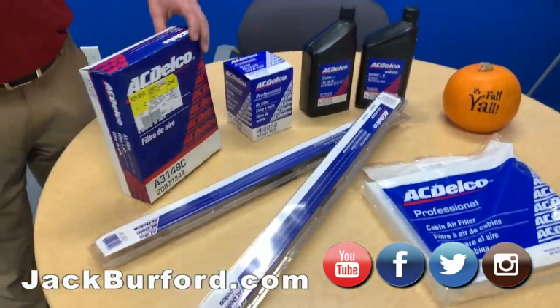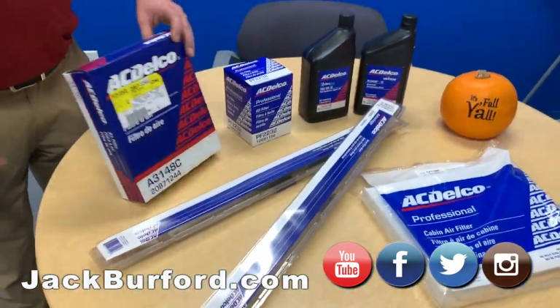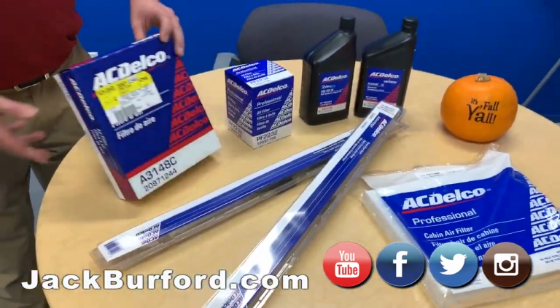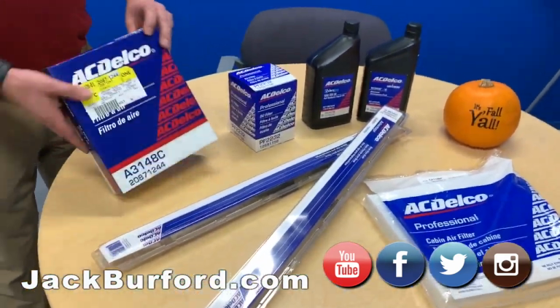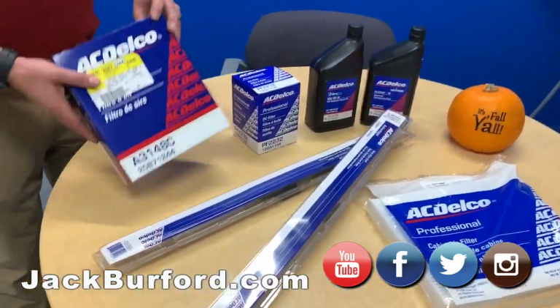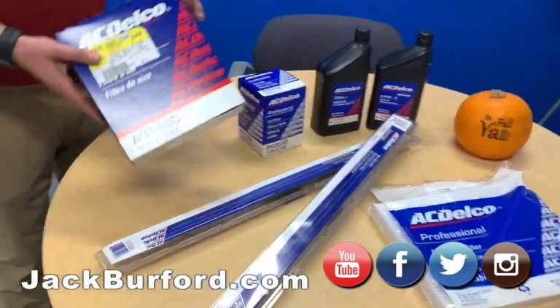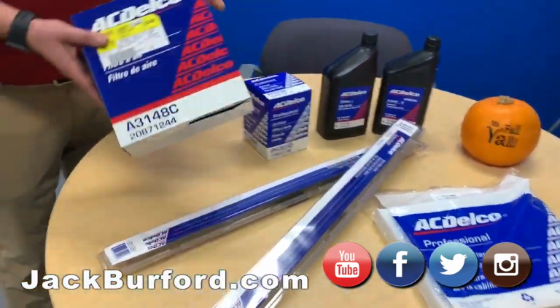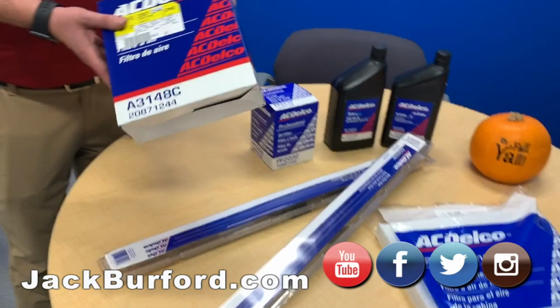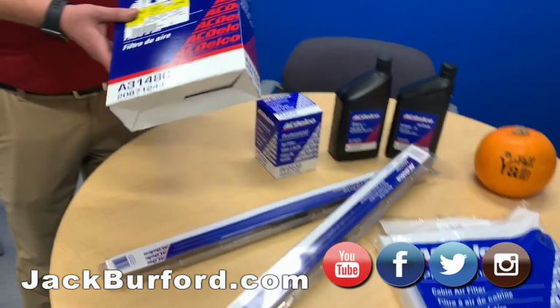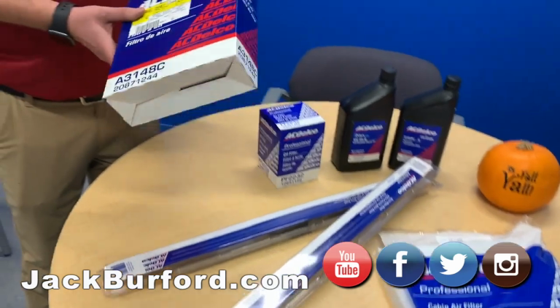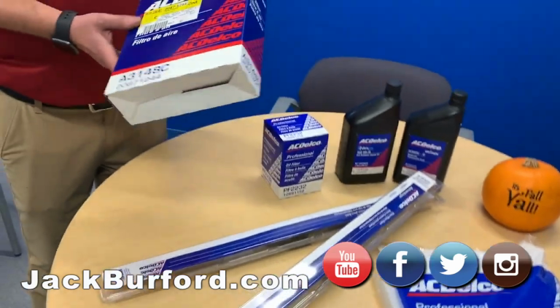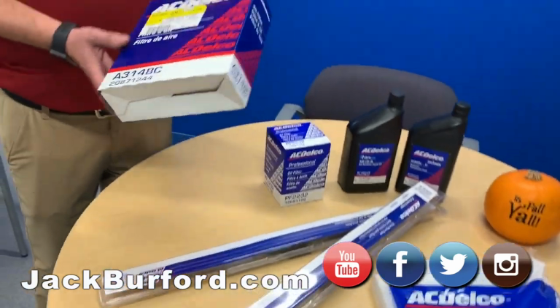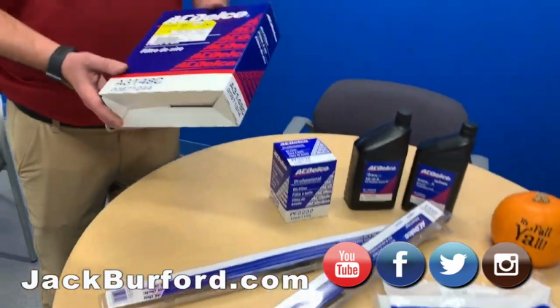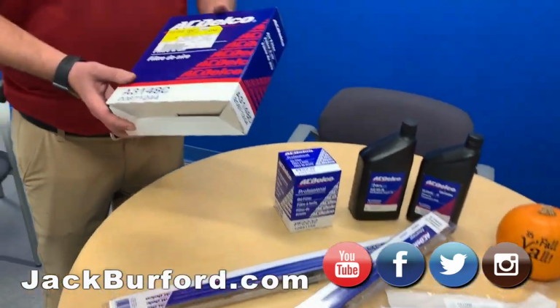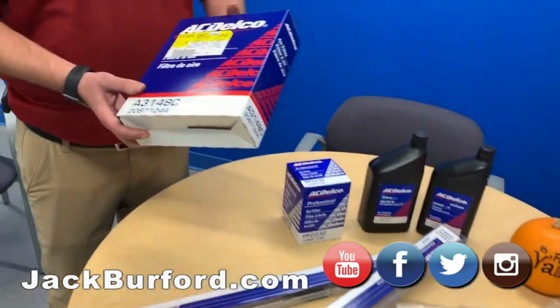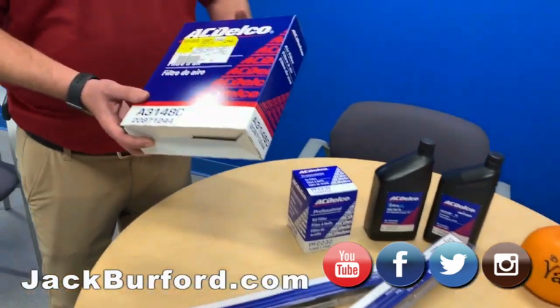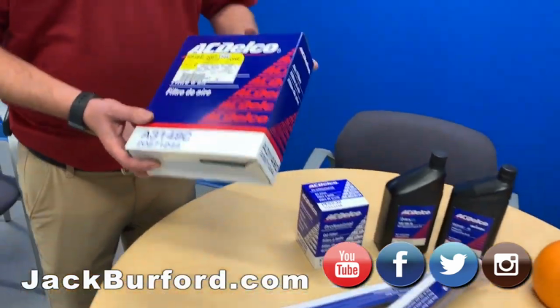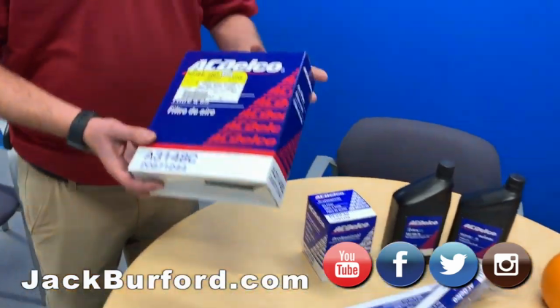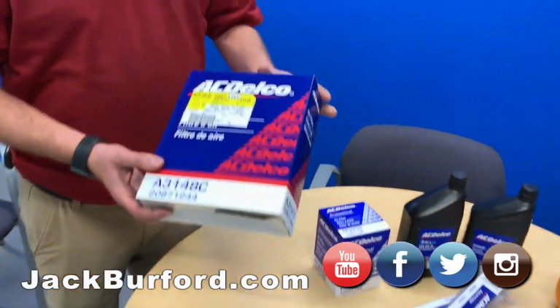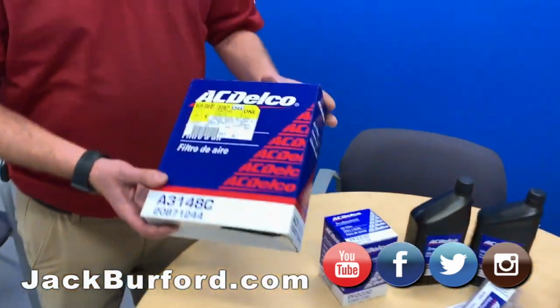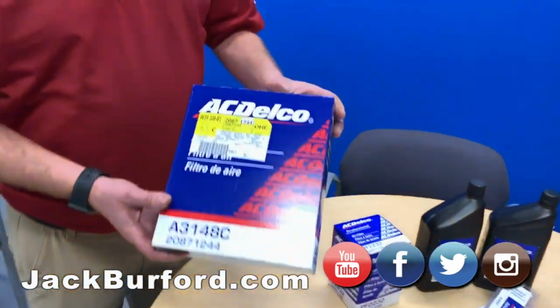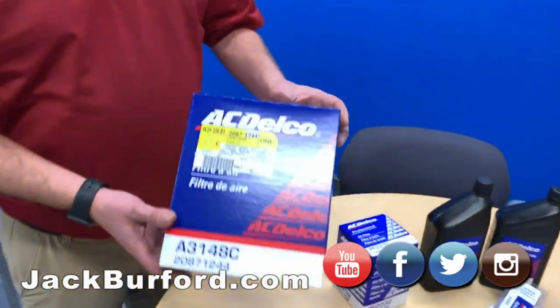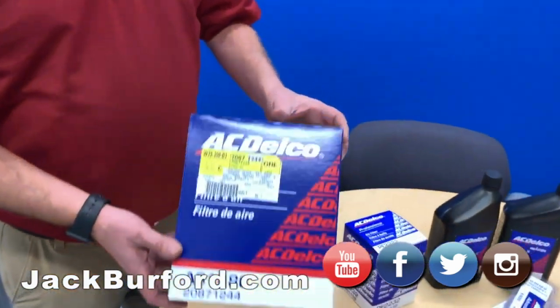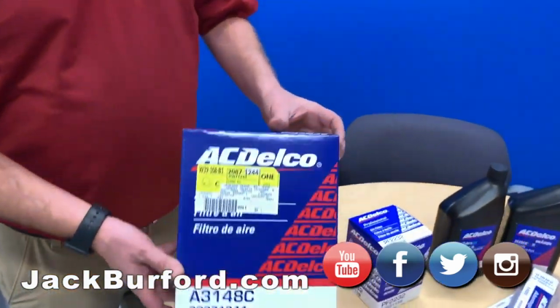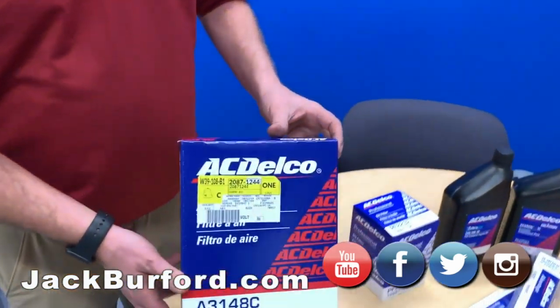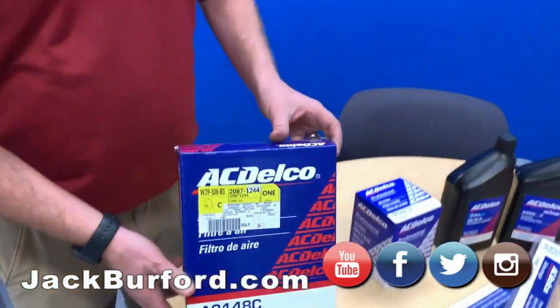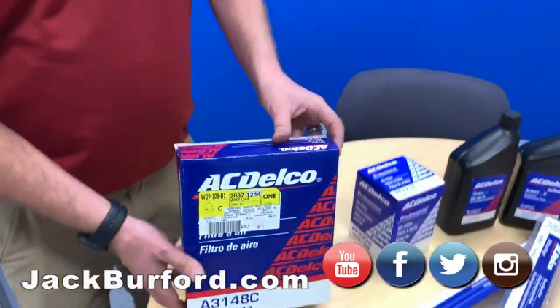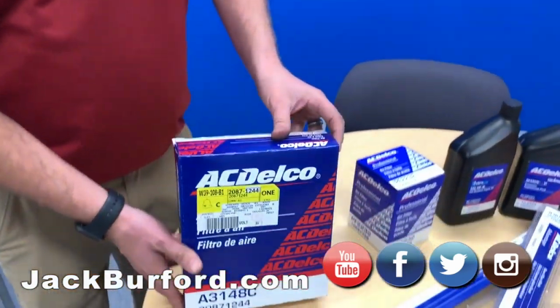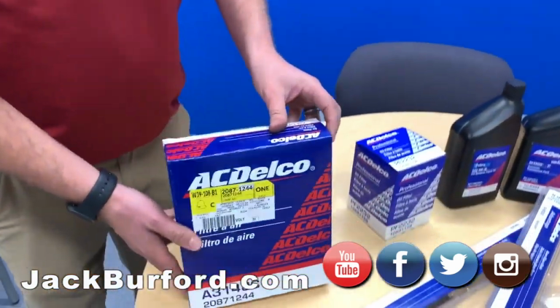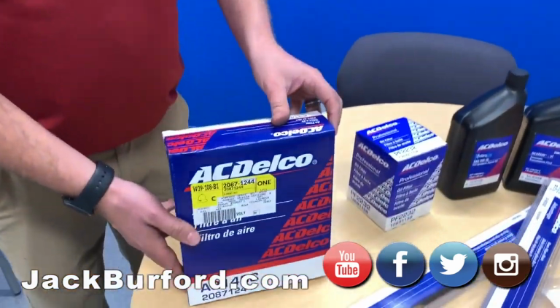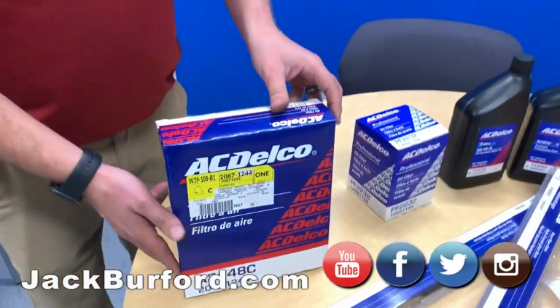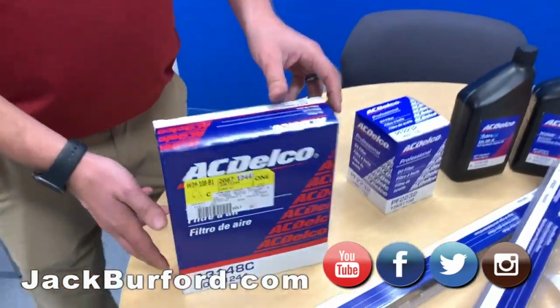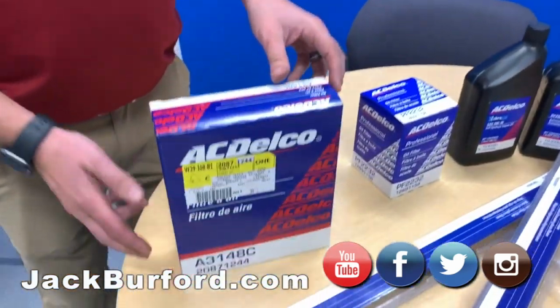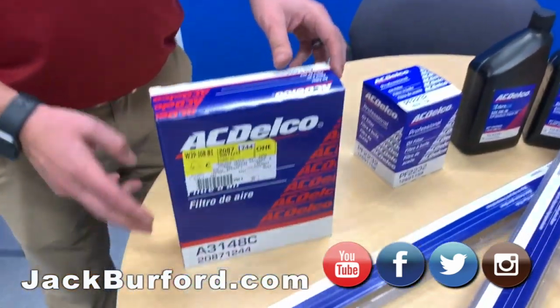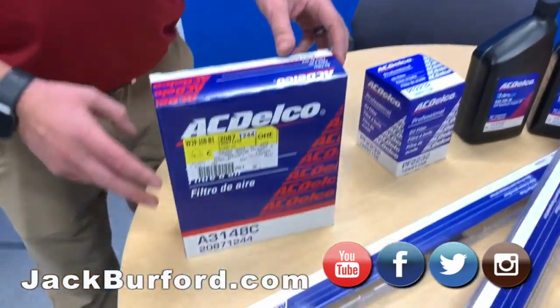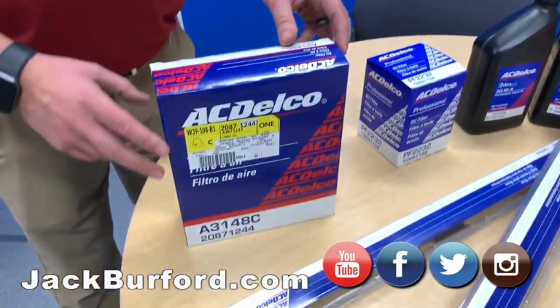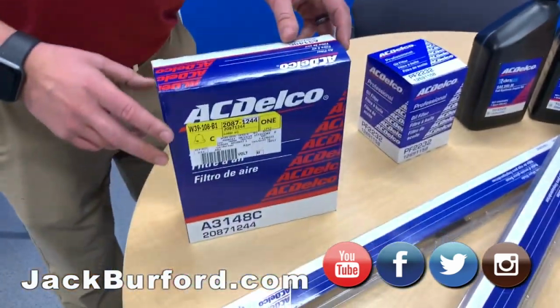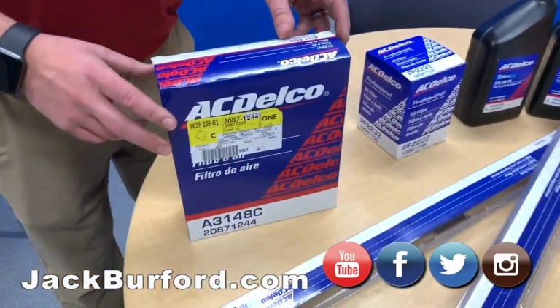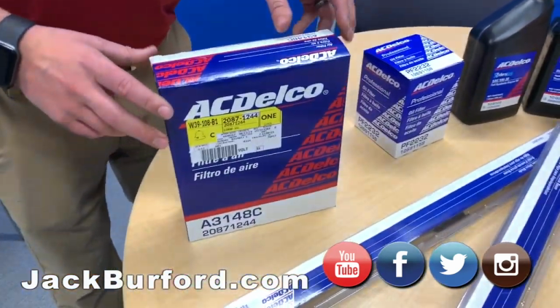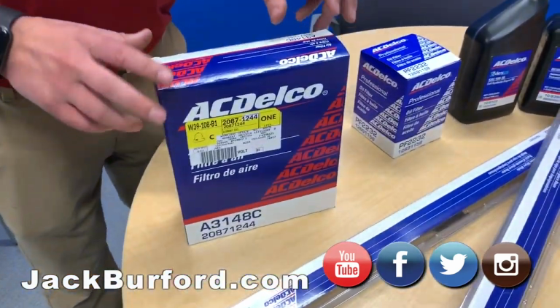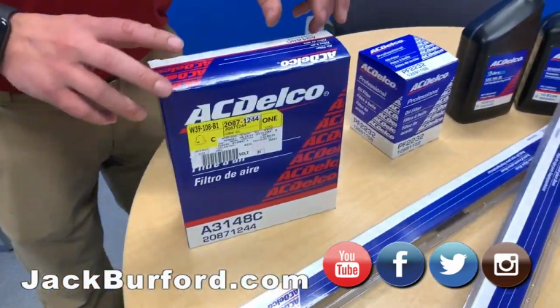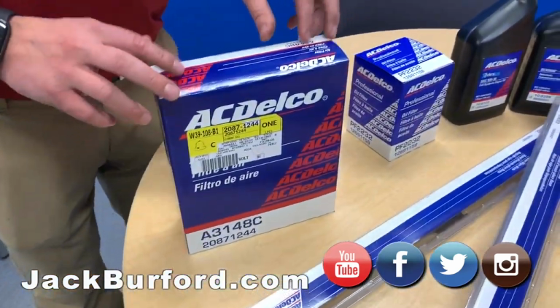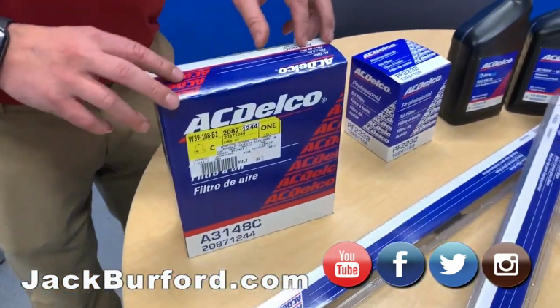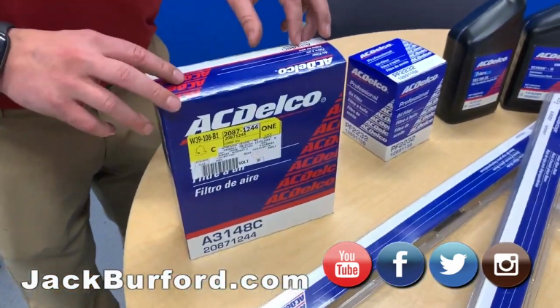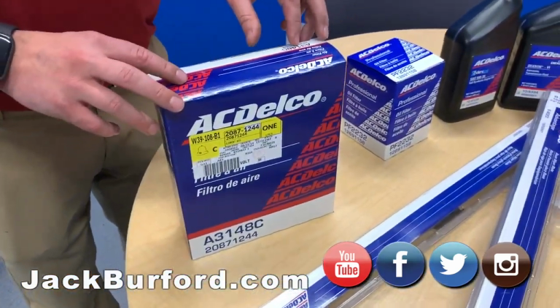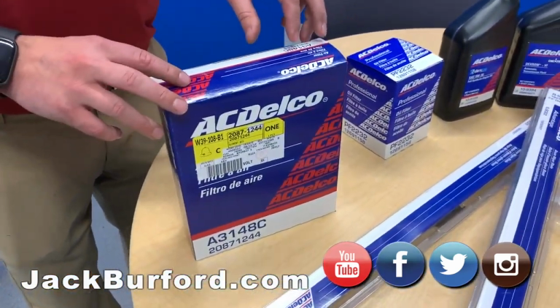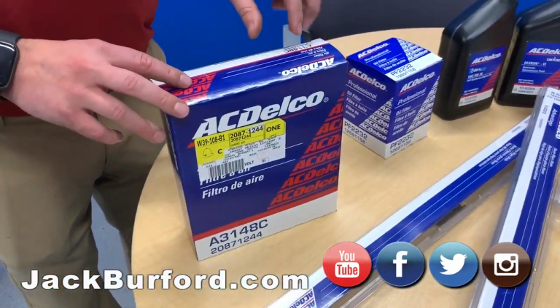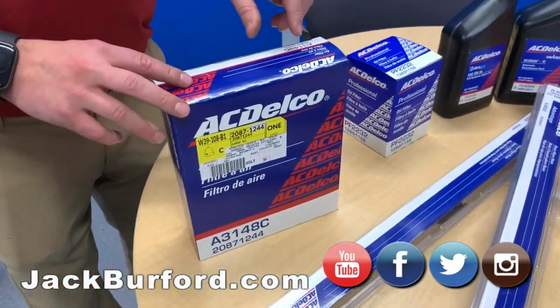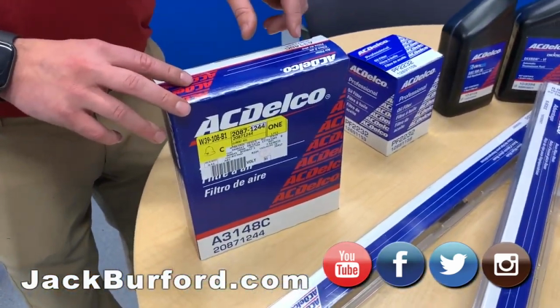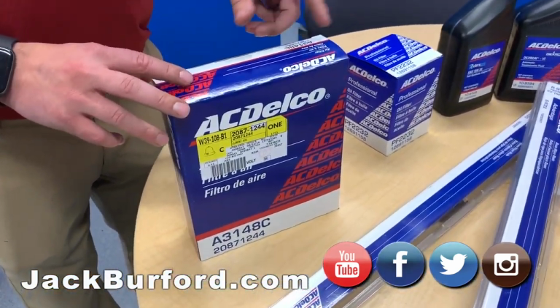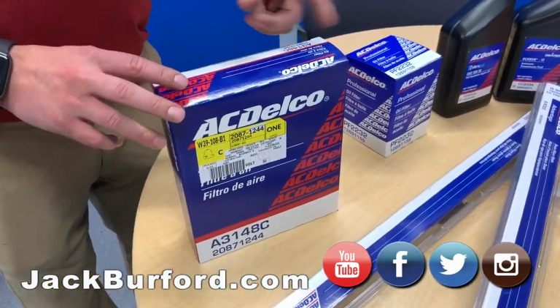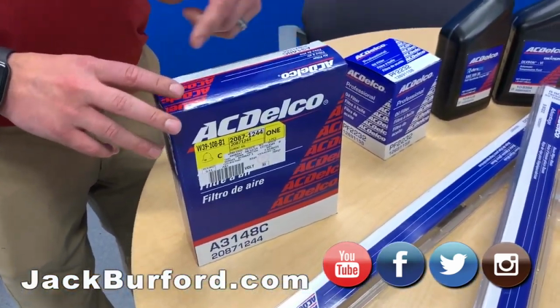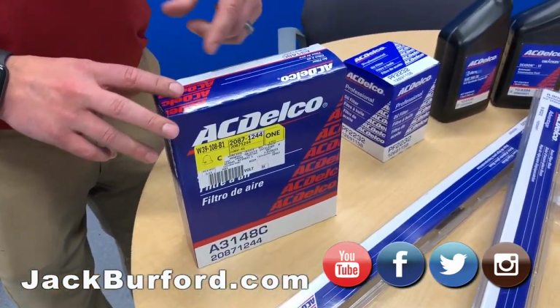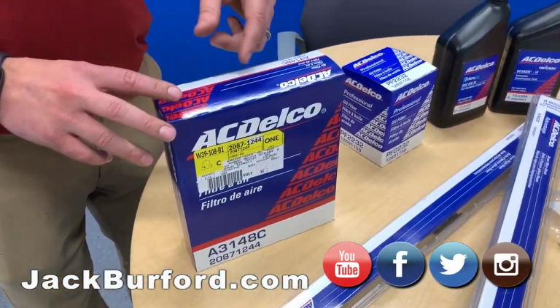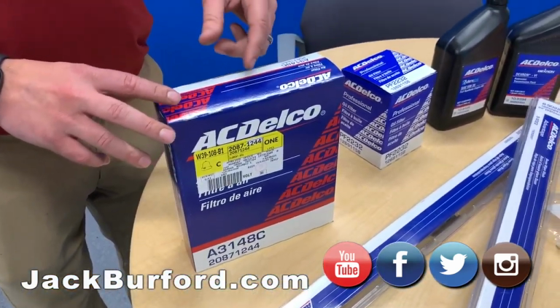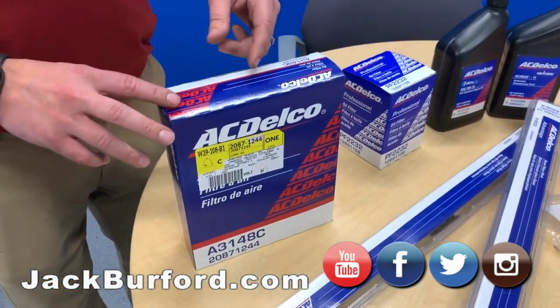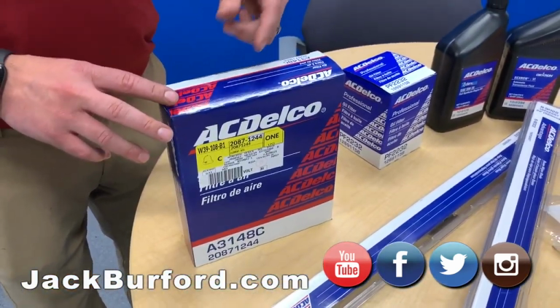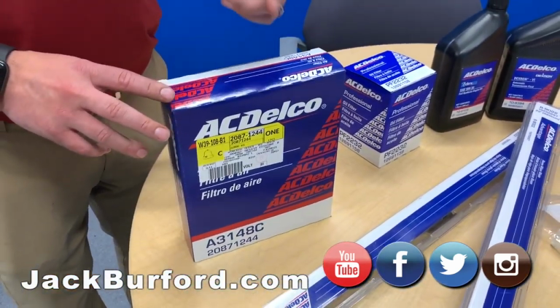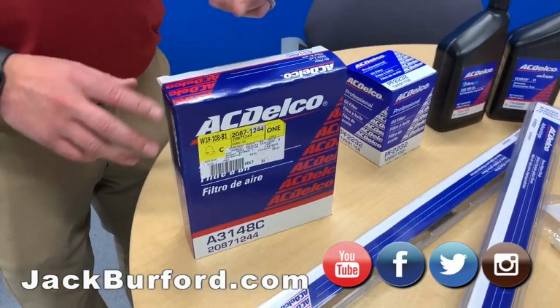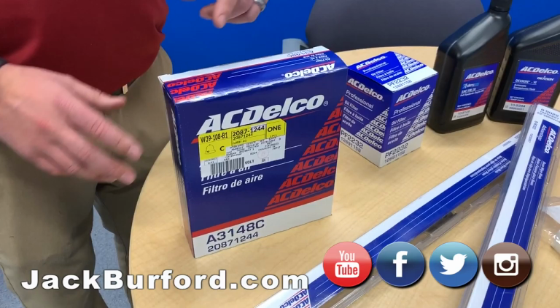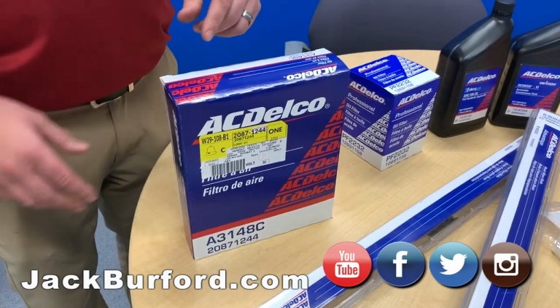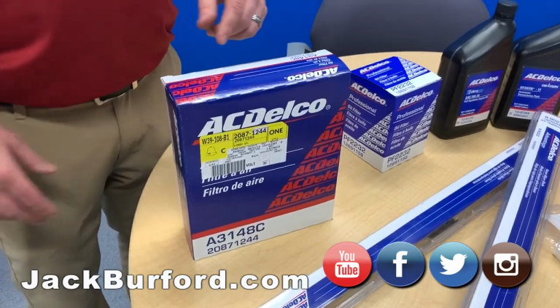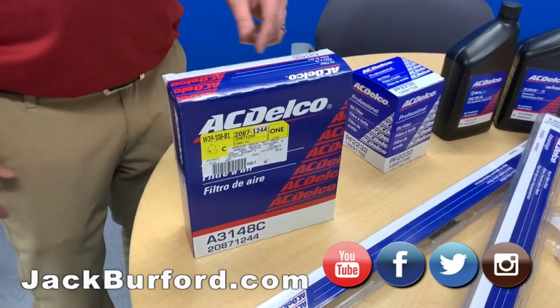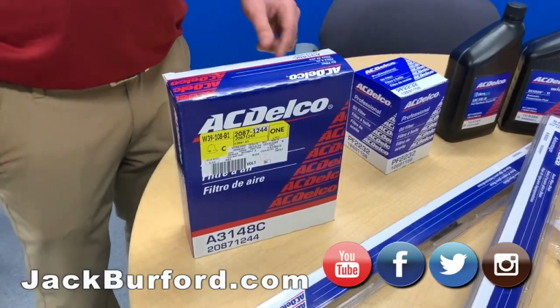We've got an engine air filter here. This keeps the engine from getting dirty — keeps all the bugs and stuff from getting inside your engine.